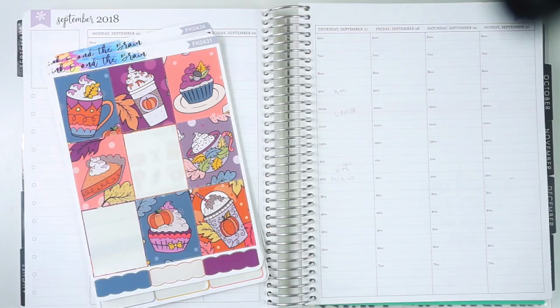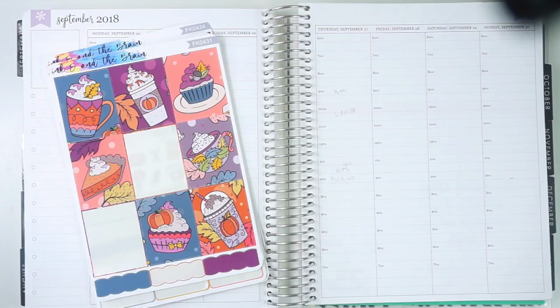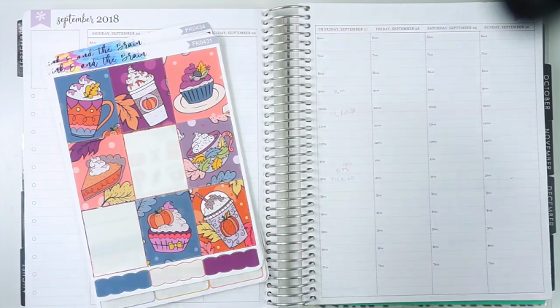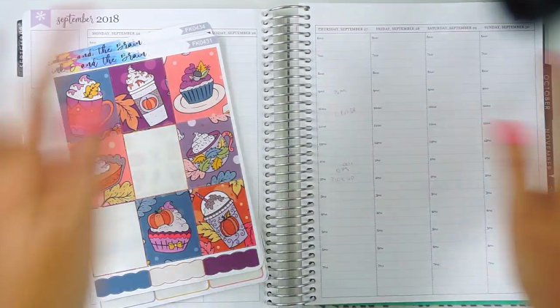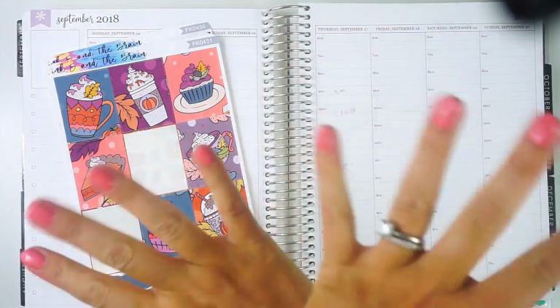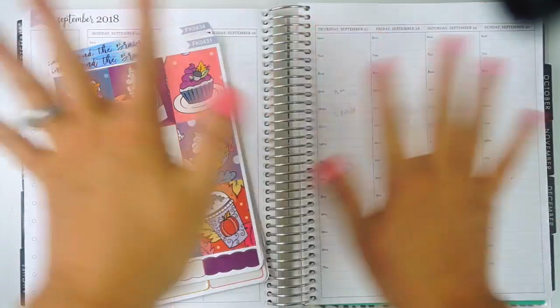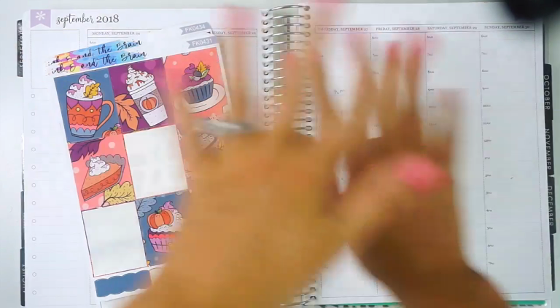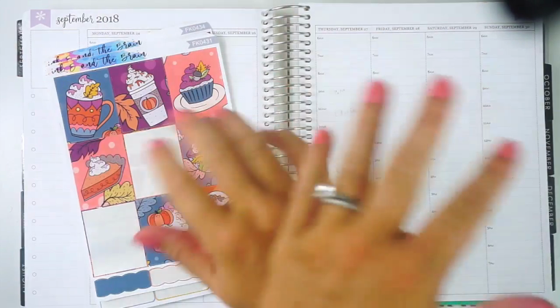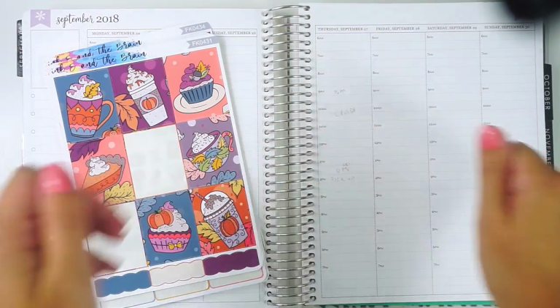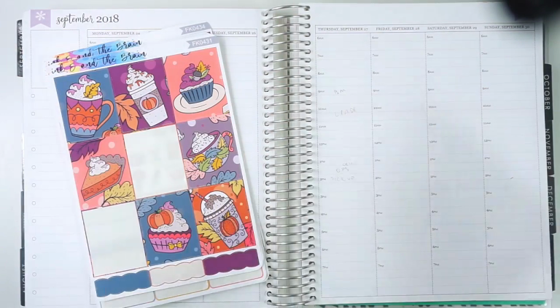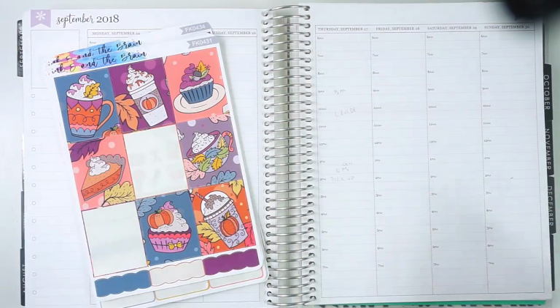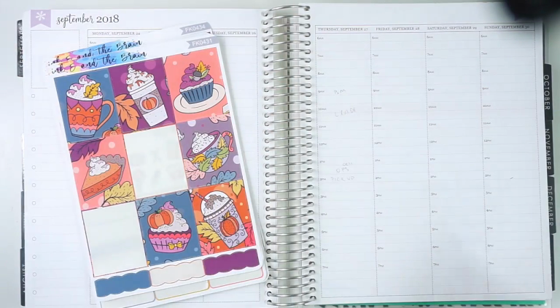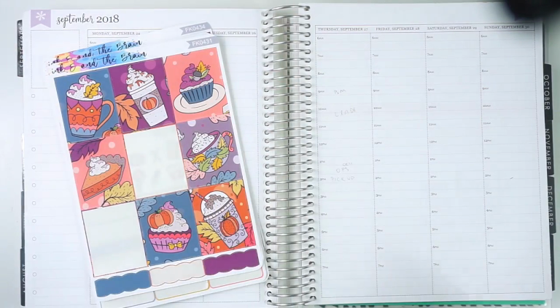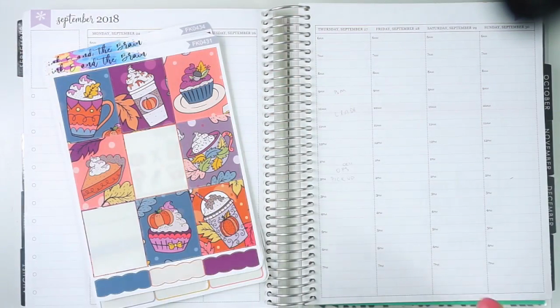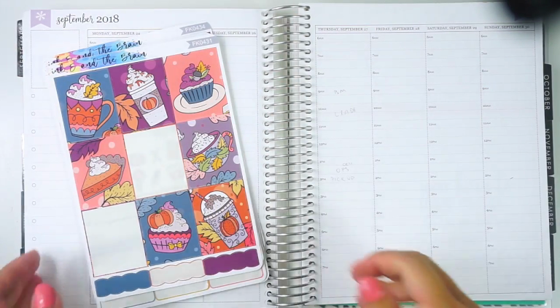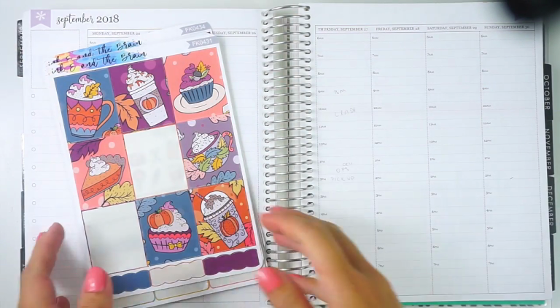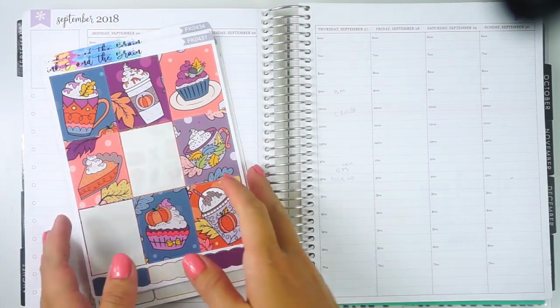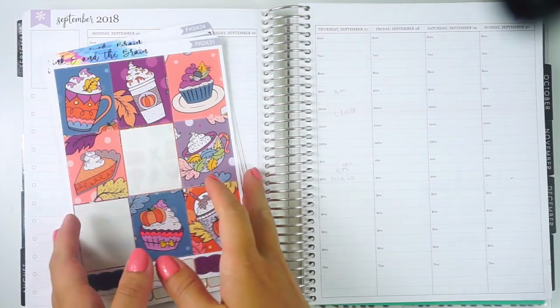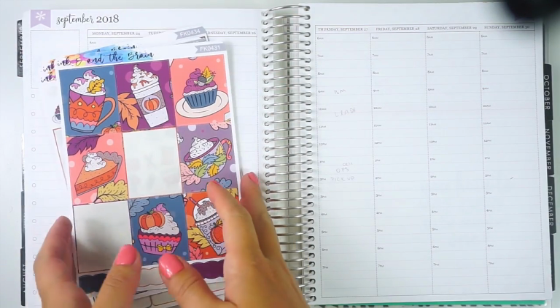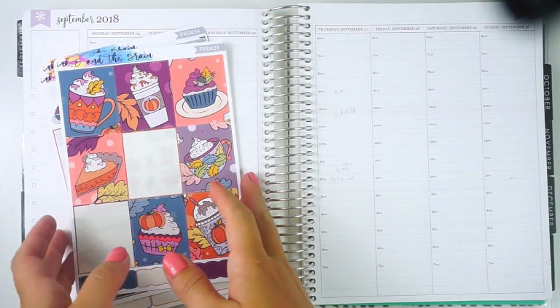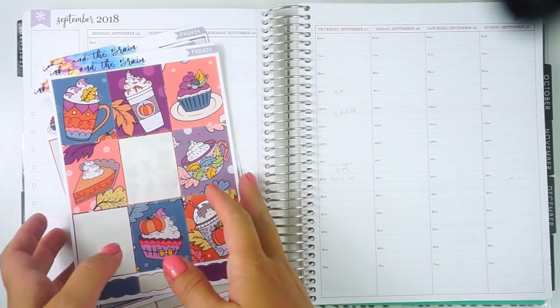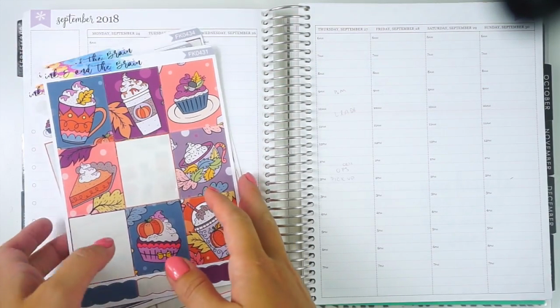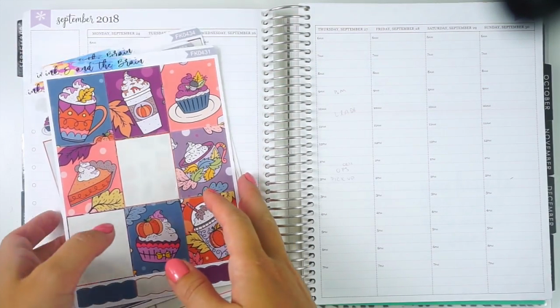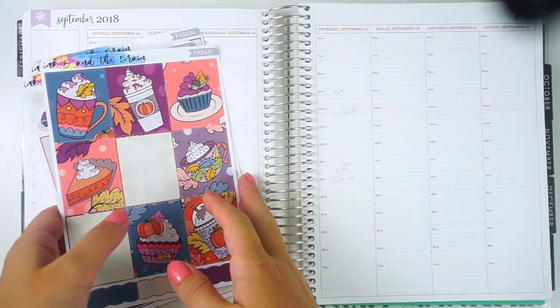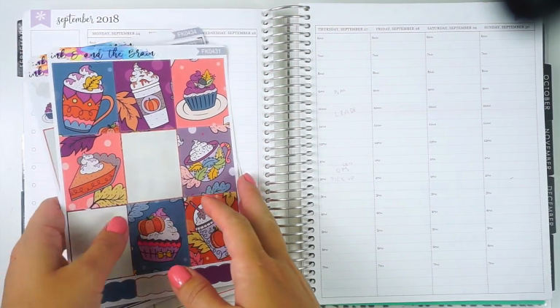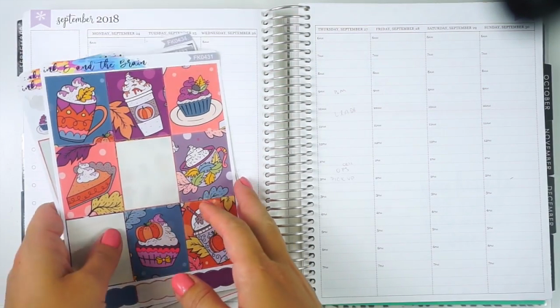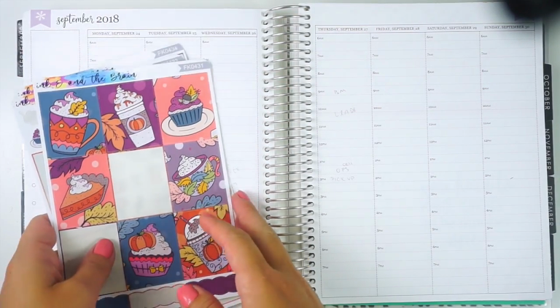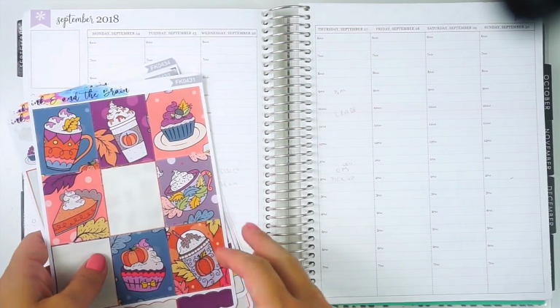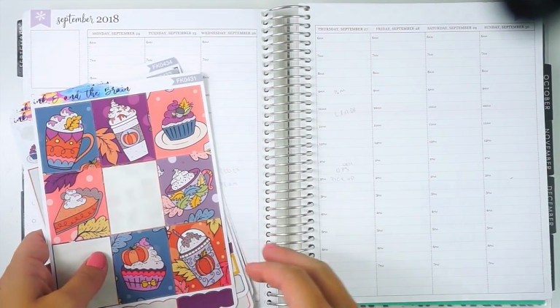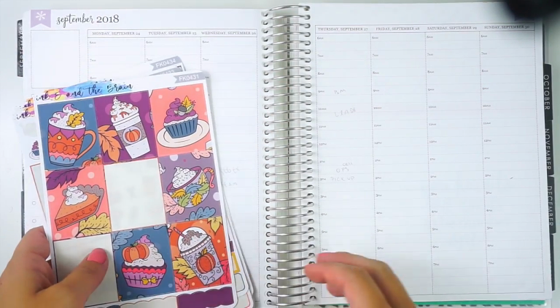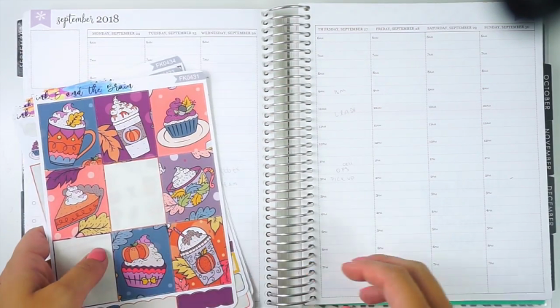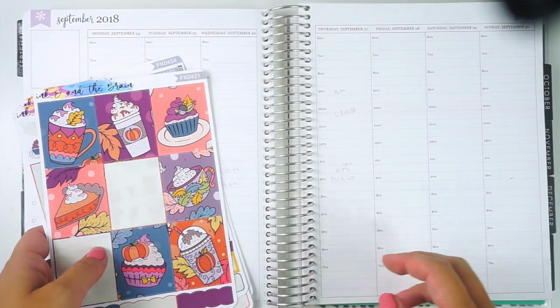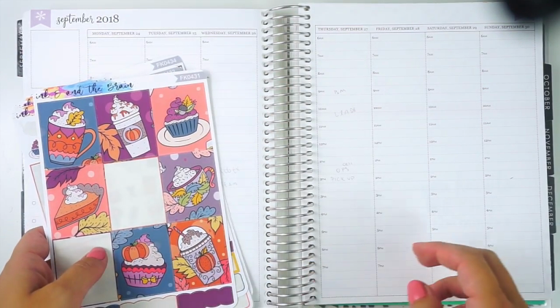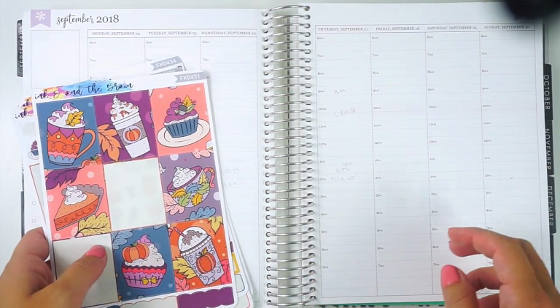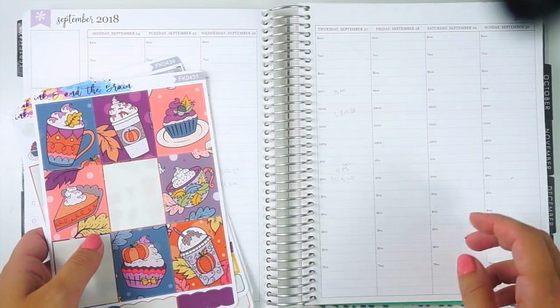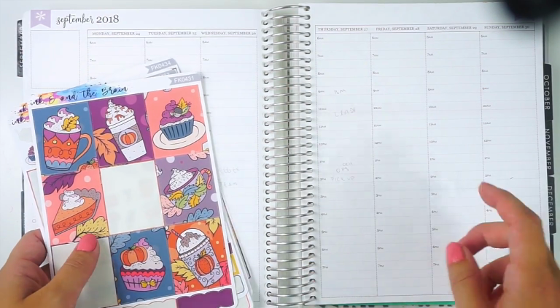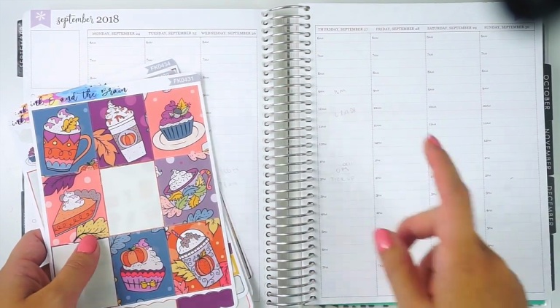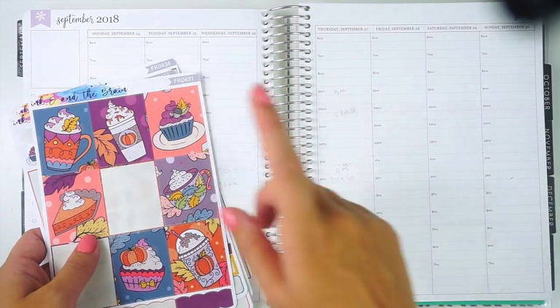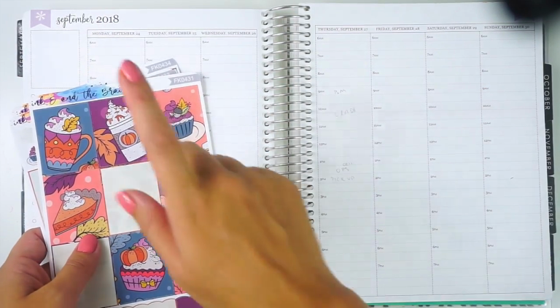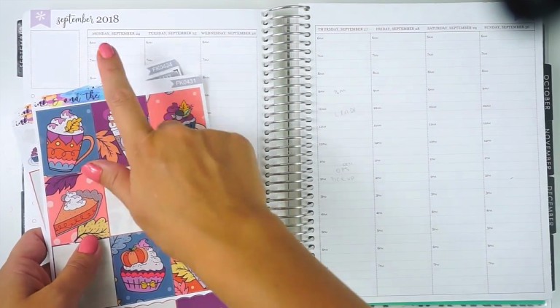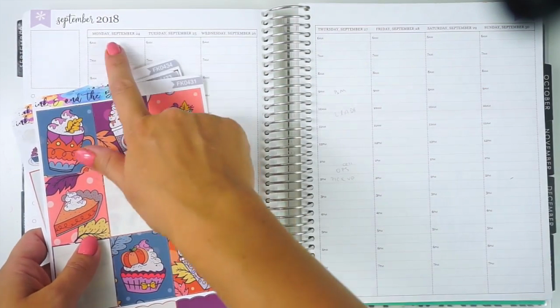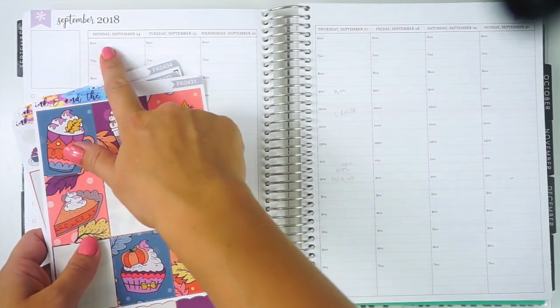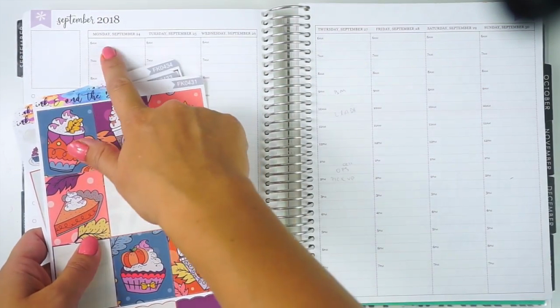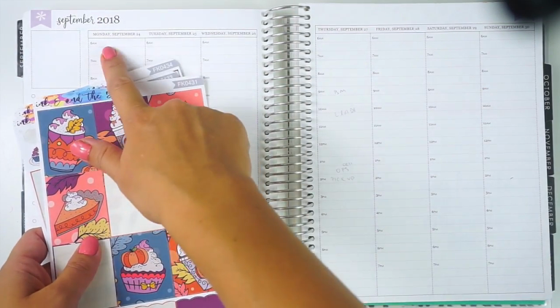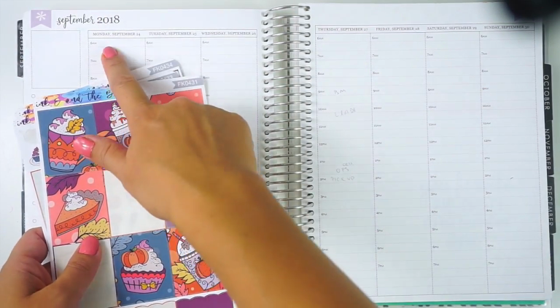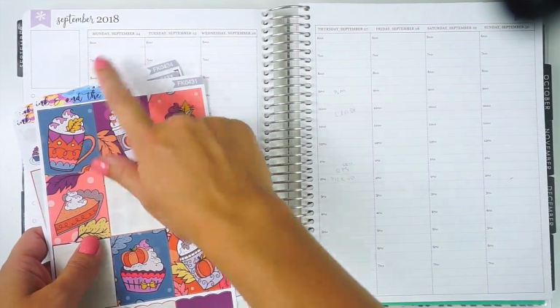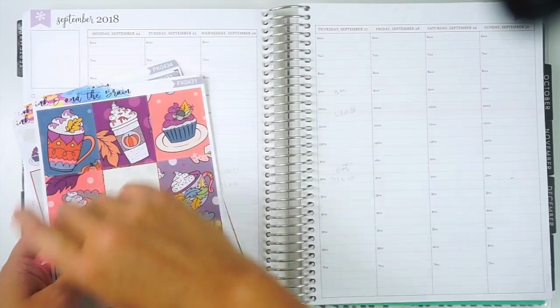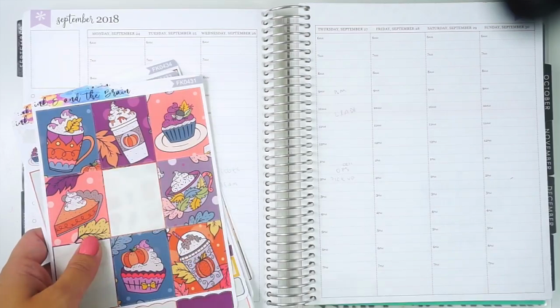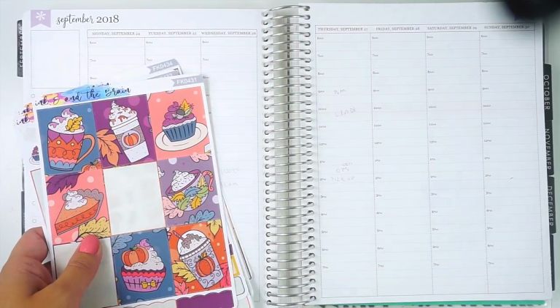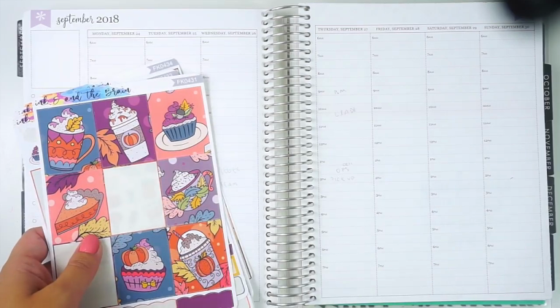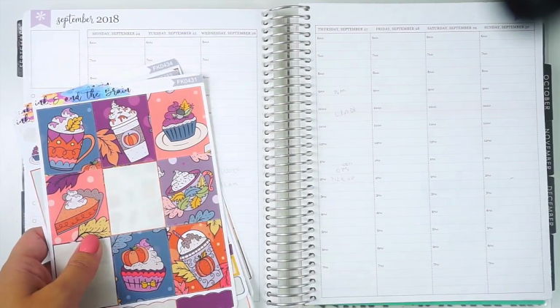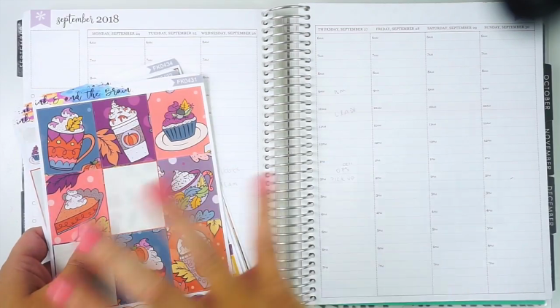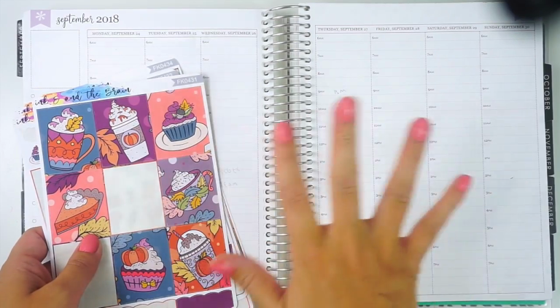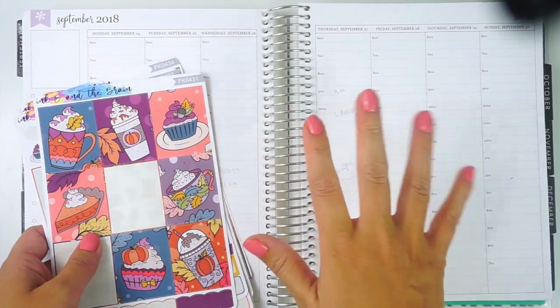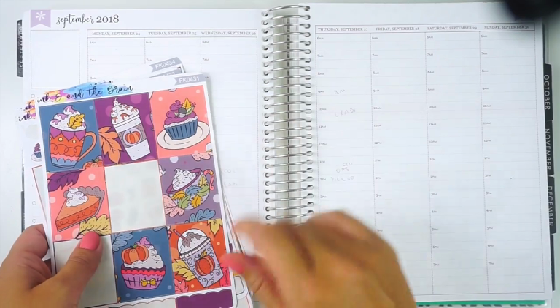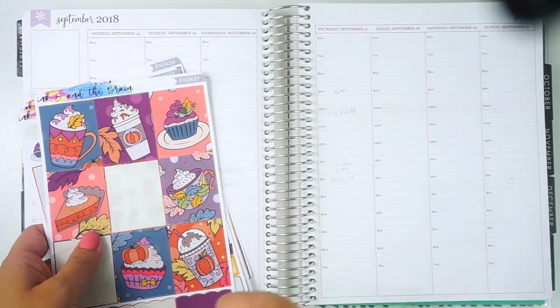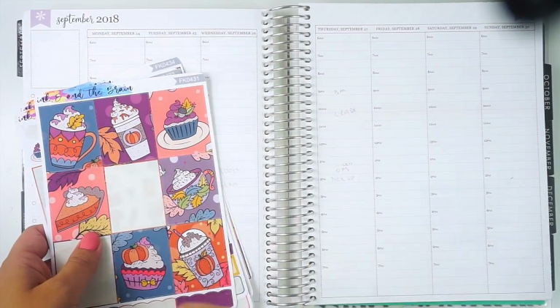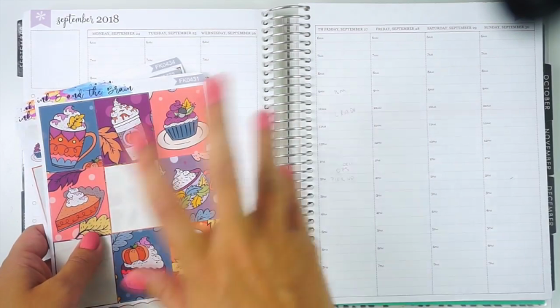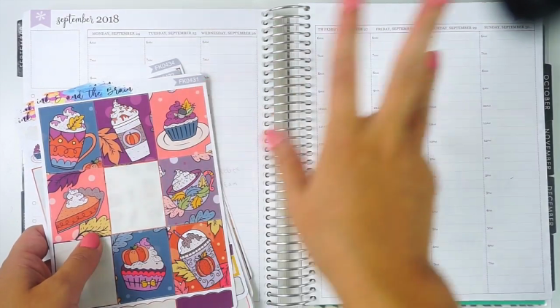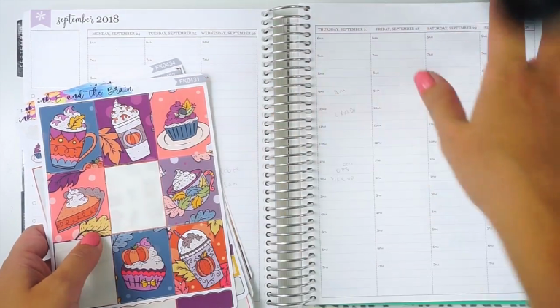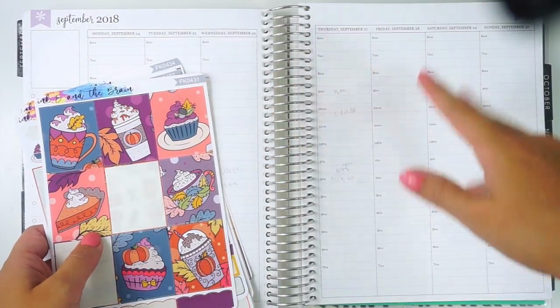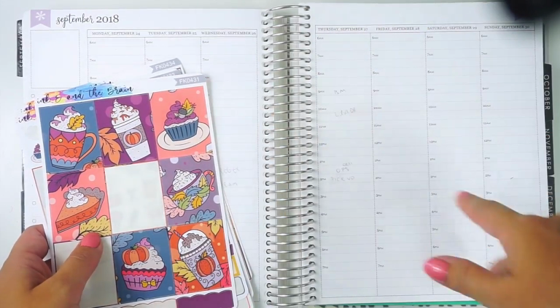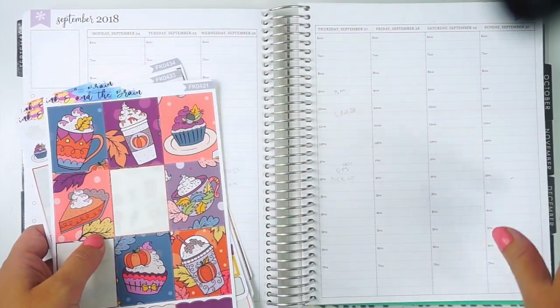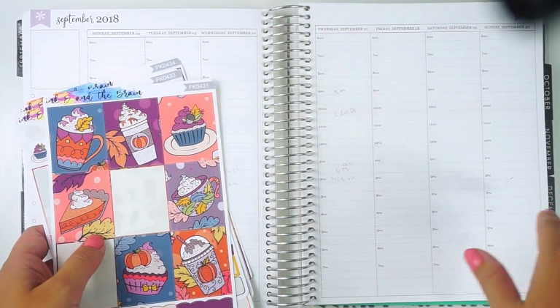Hey everyone, it's Lindsay from My Crafty Plans. Today I'm going to be planning the week of Monday, September 24th, pre-planning in my hourly.